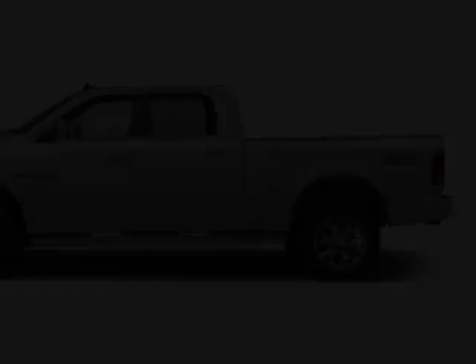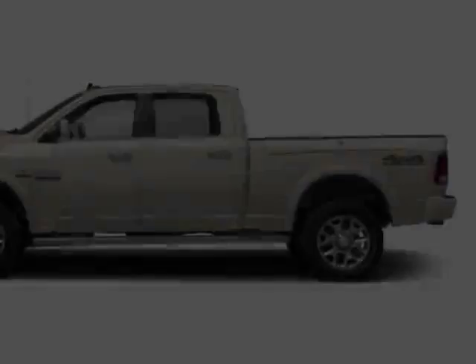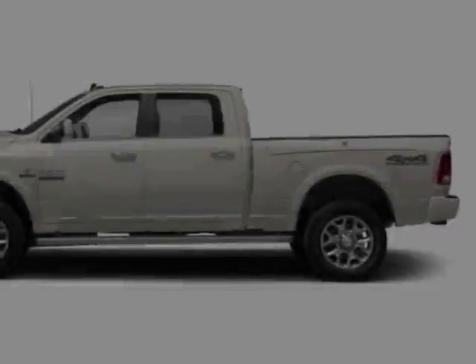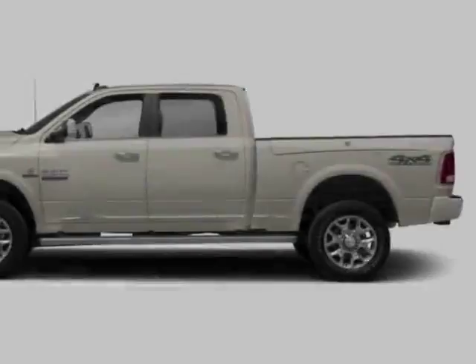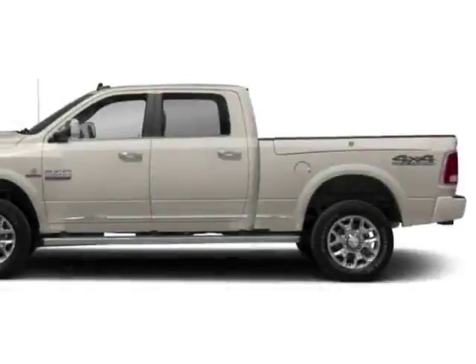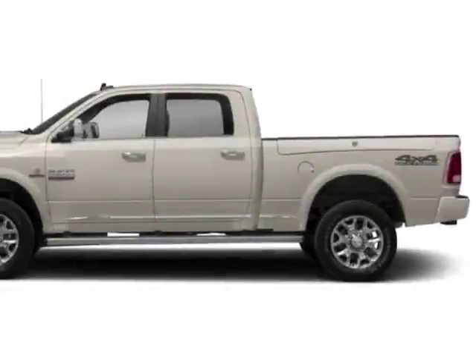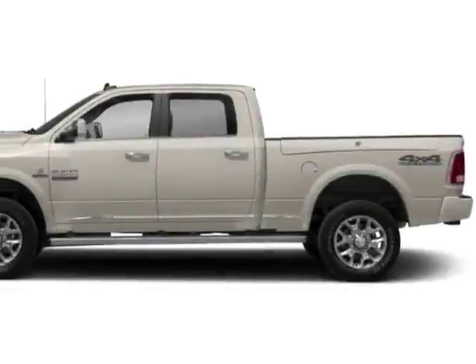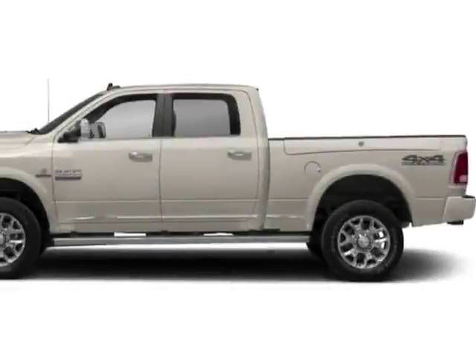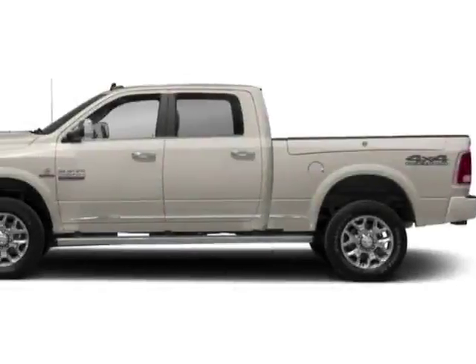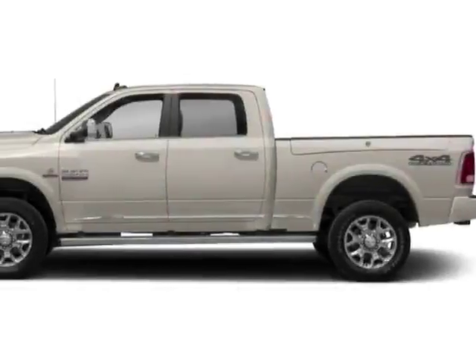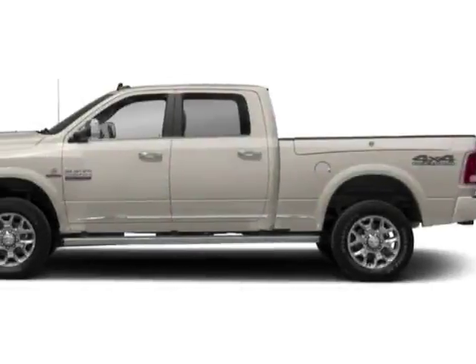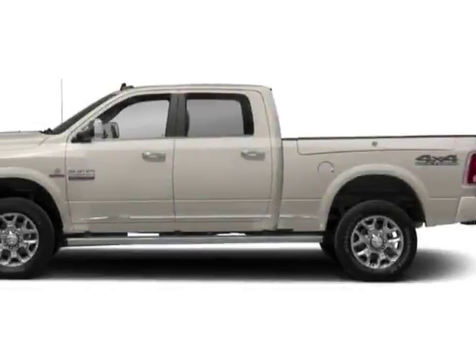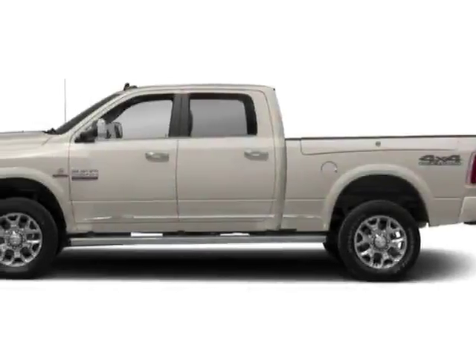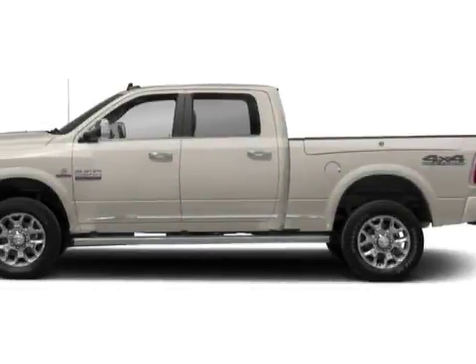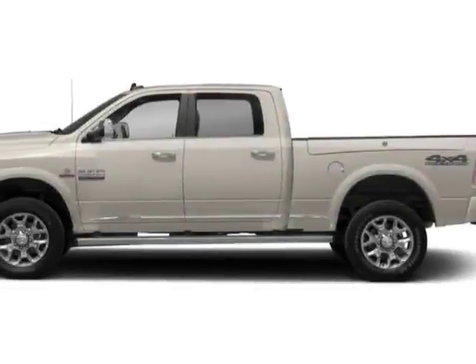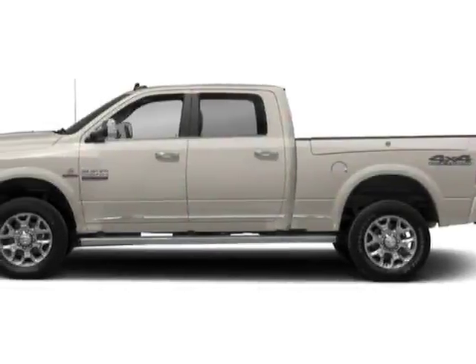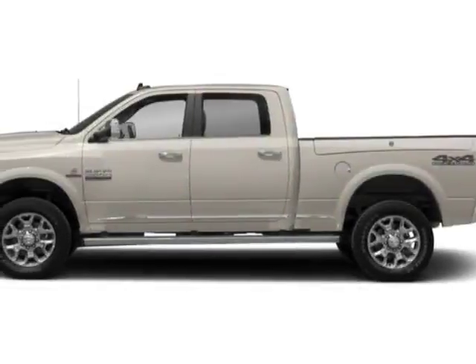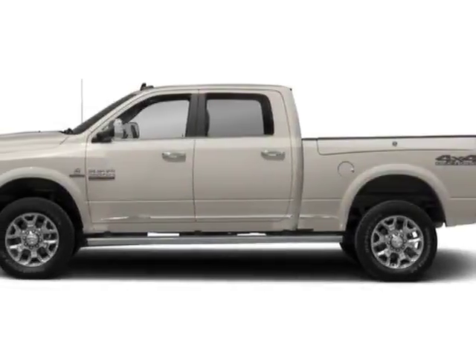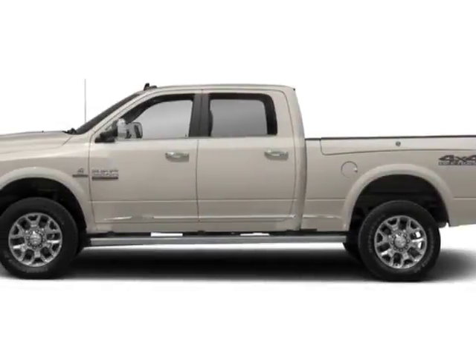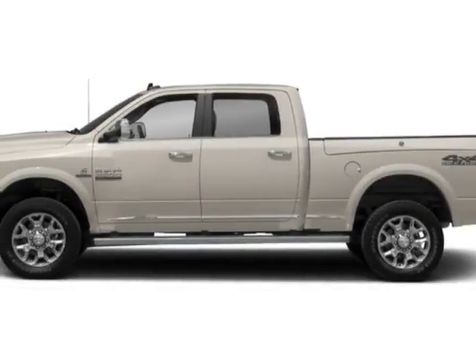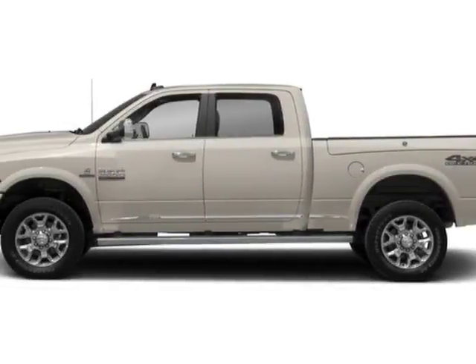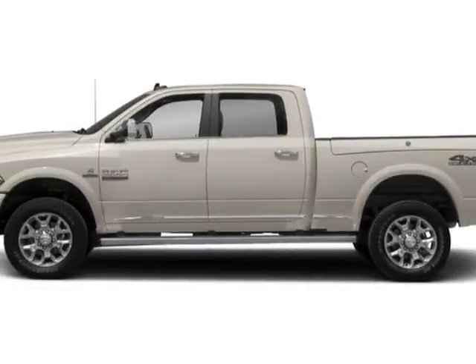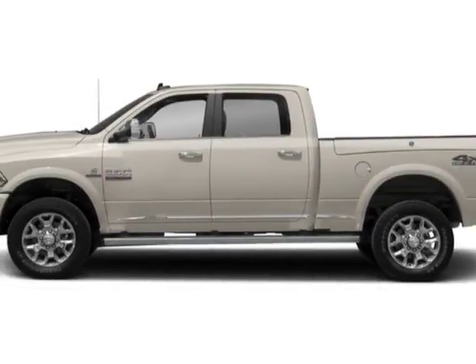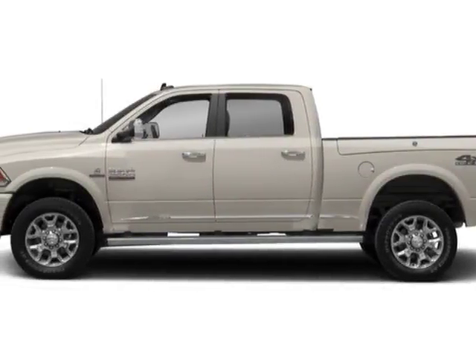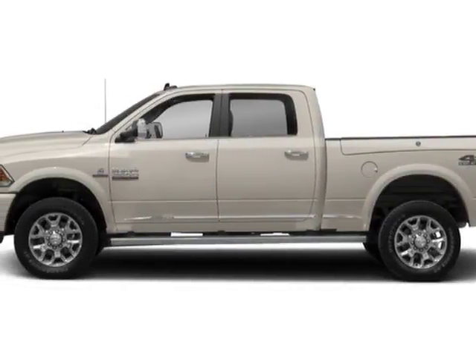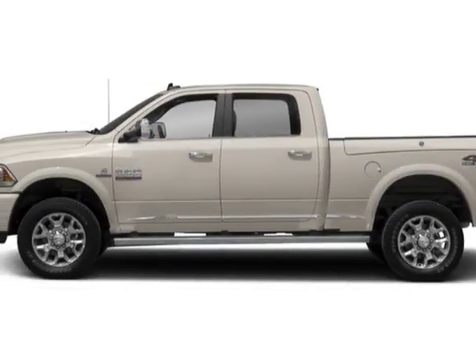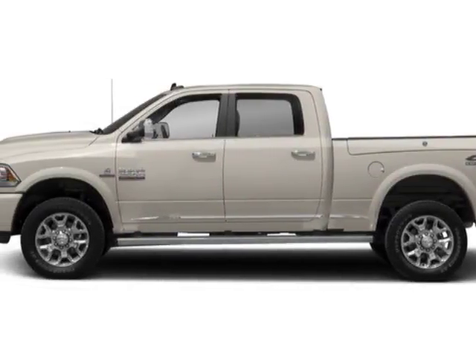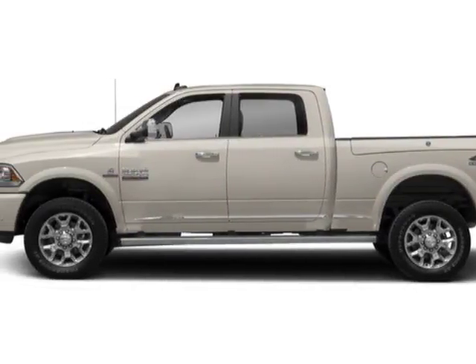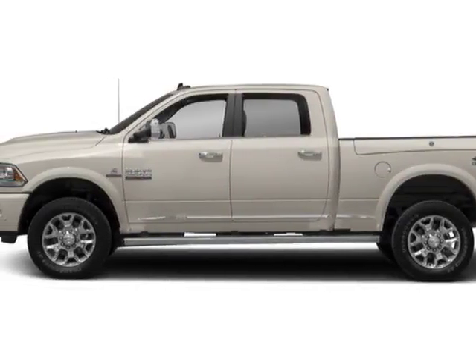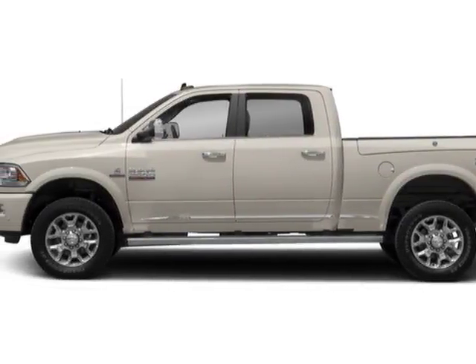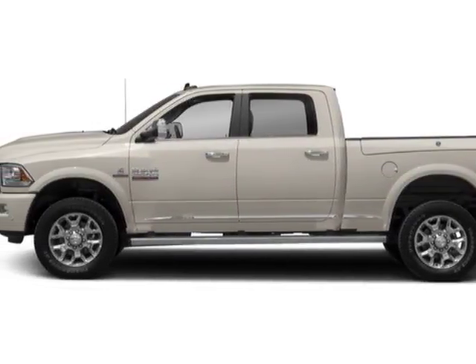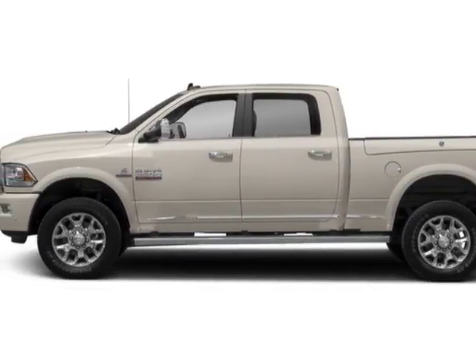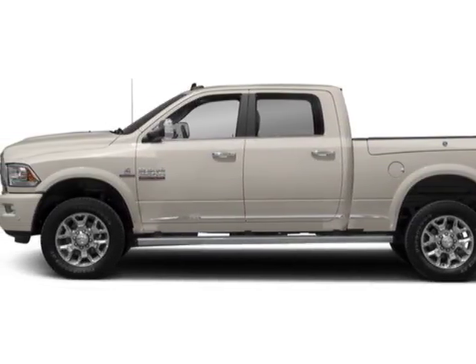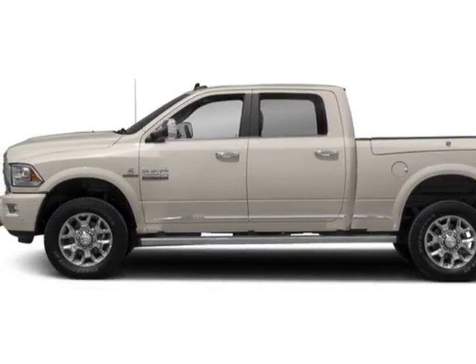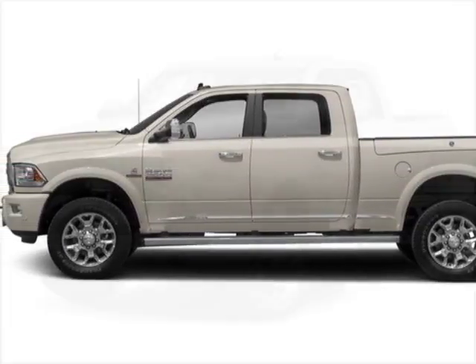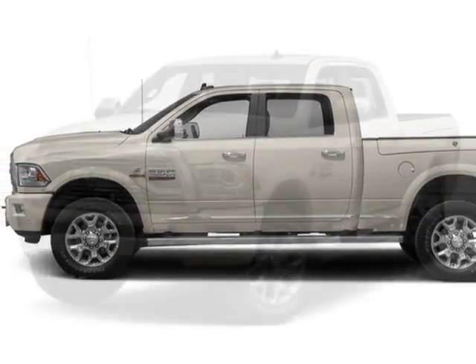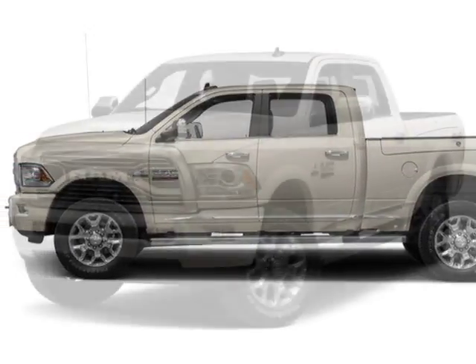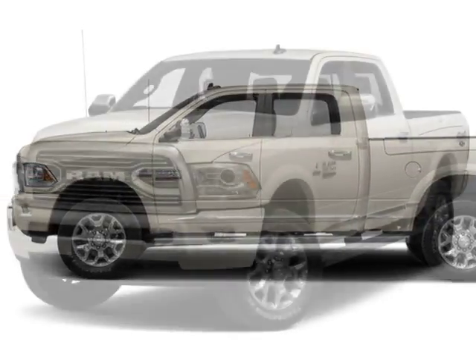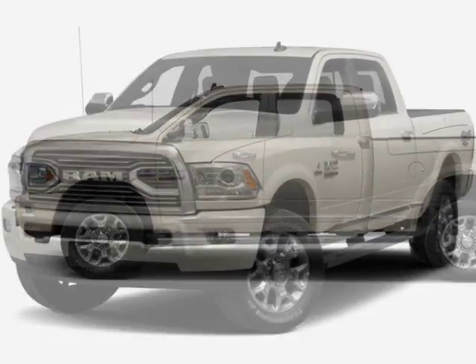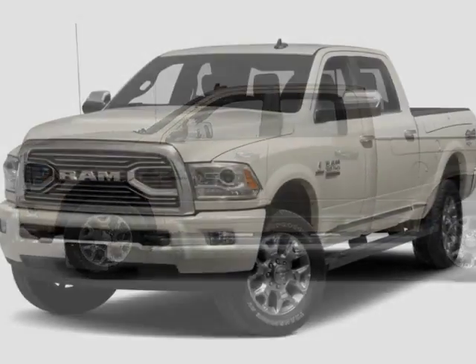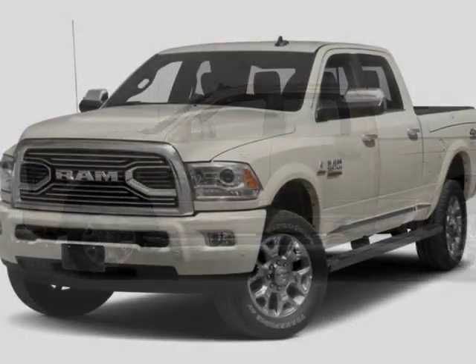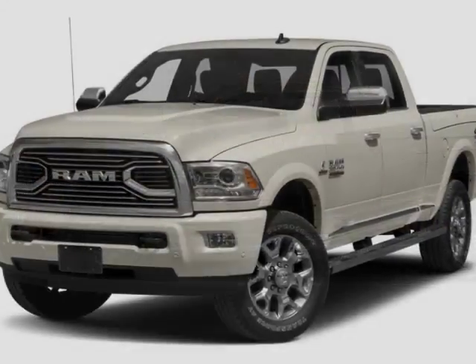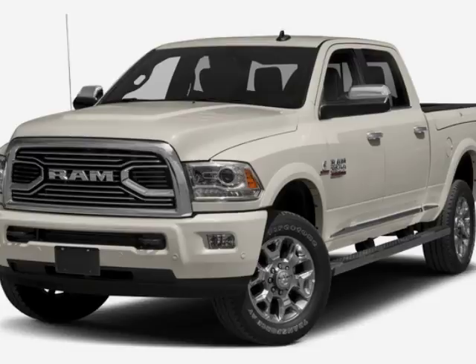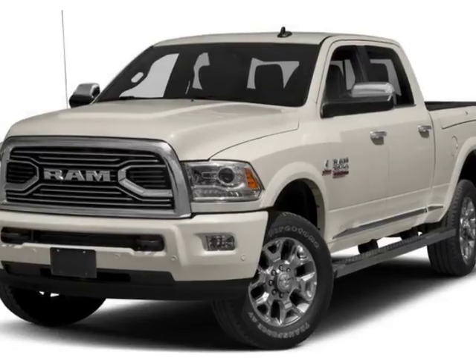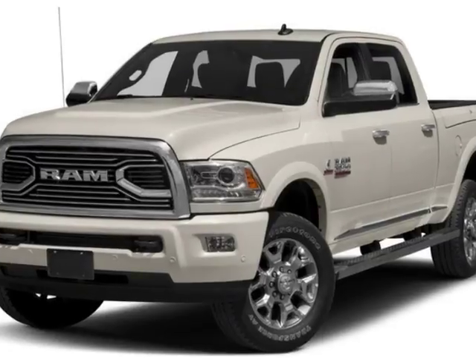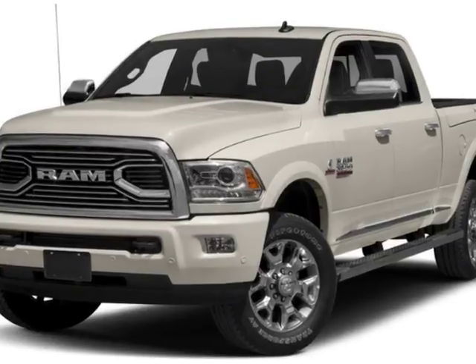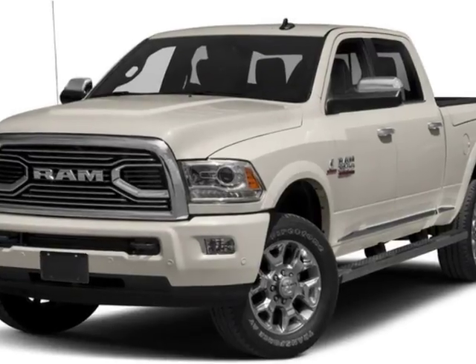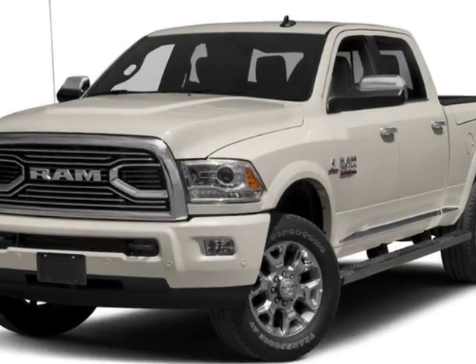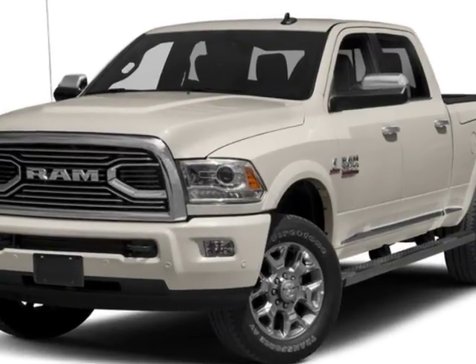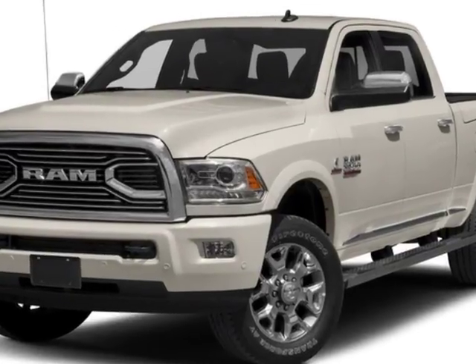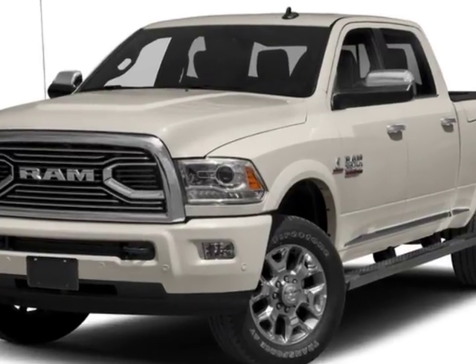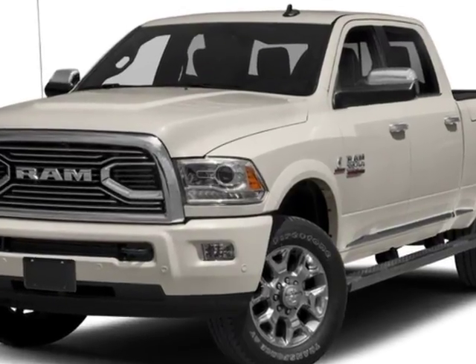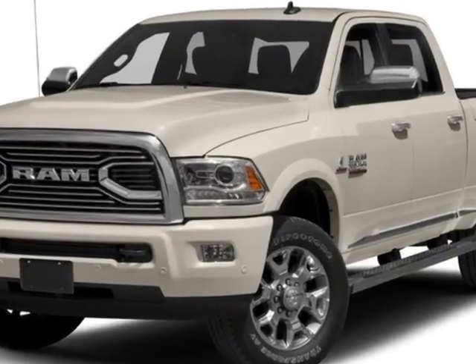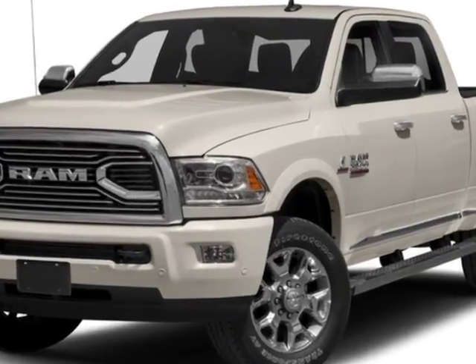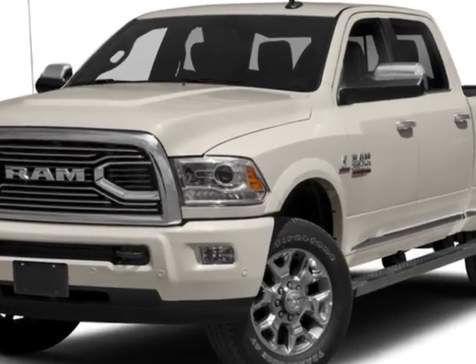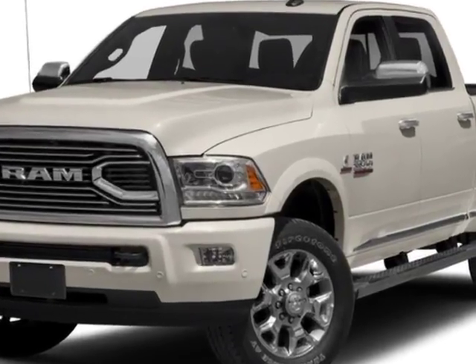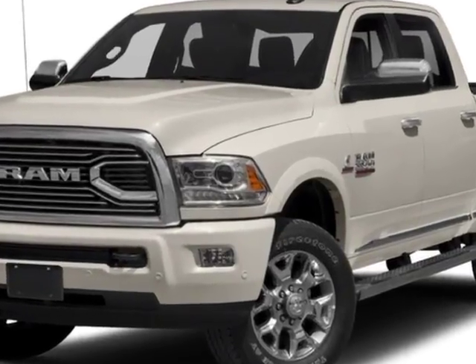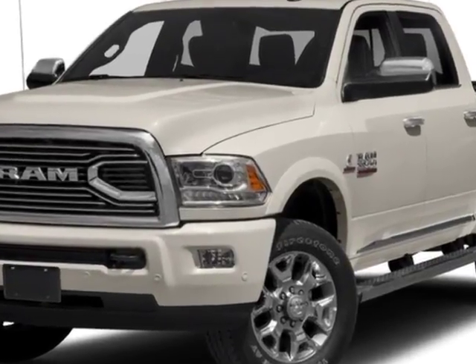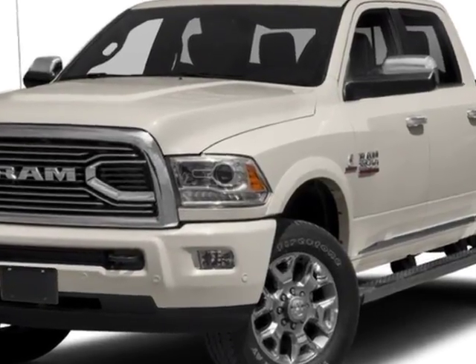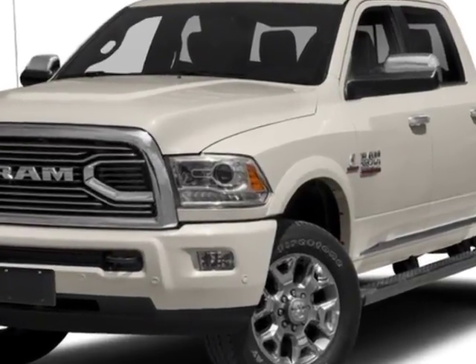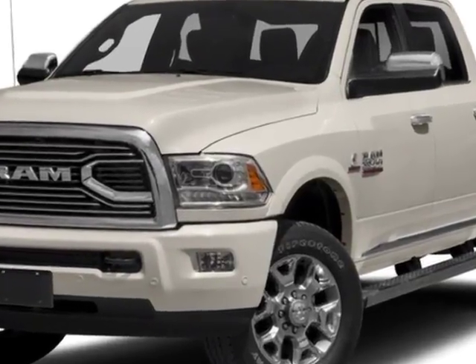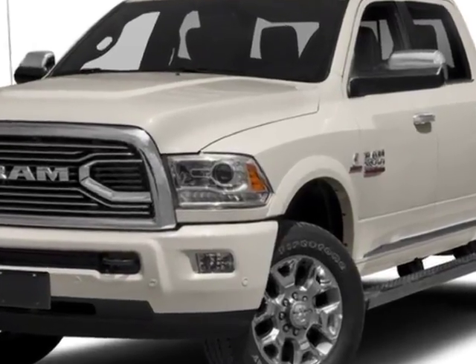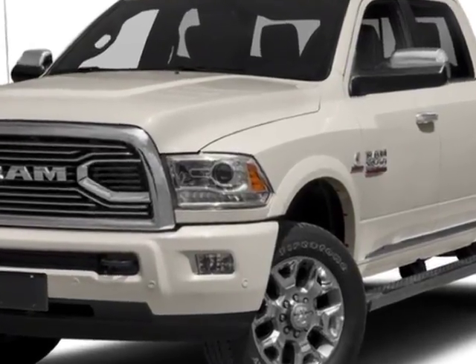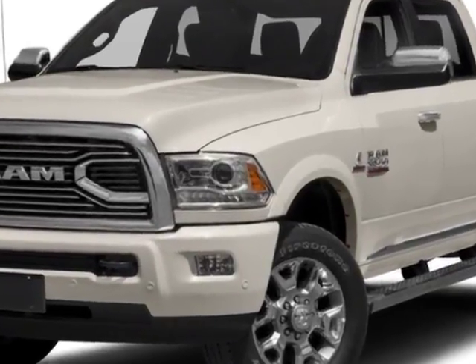Come take a look at this new 2018 Ram 2500. For your protection, this vehicle has a full factory warranty.